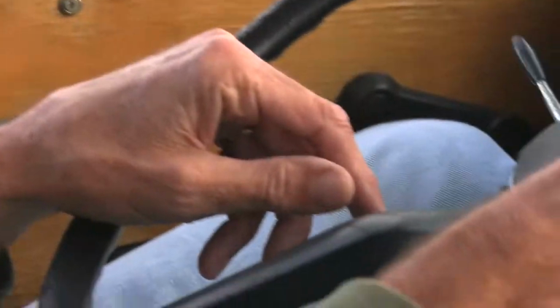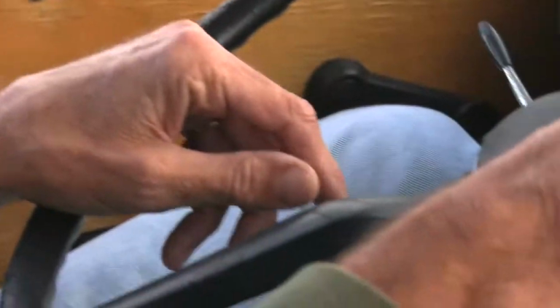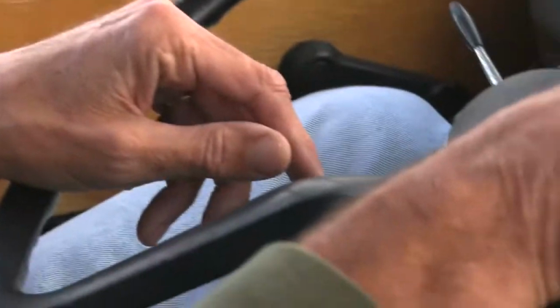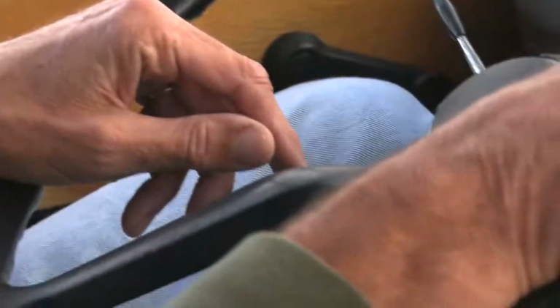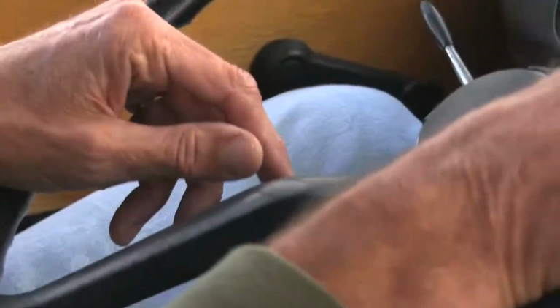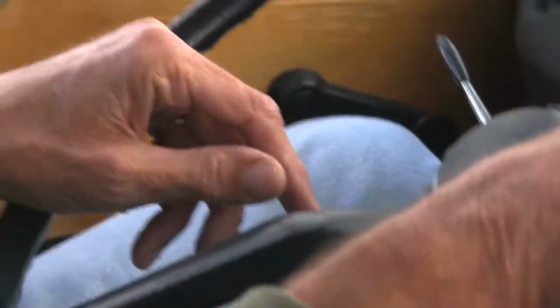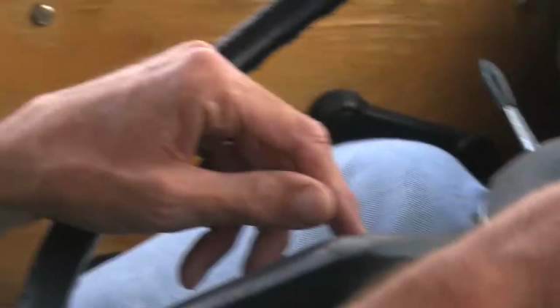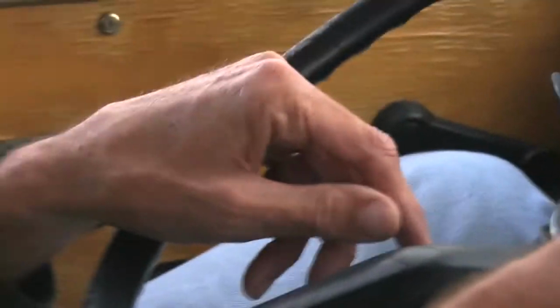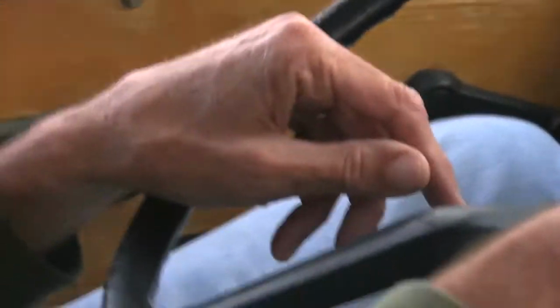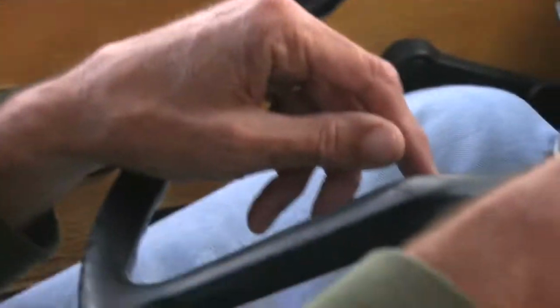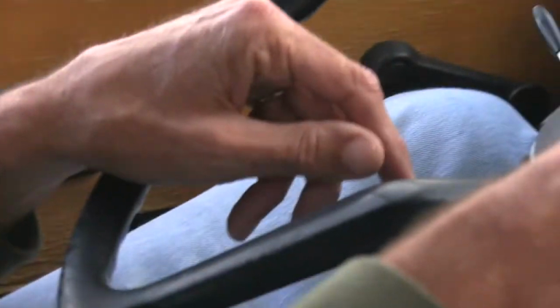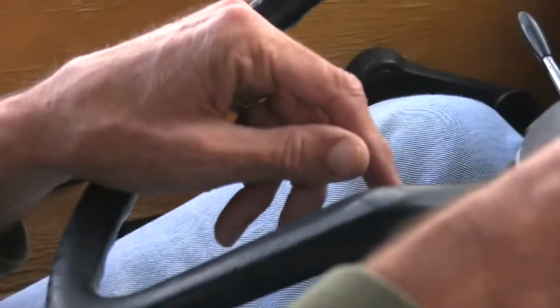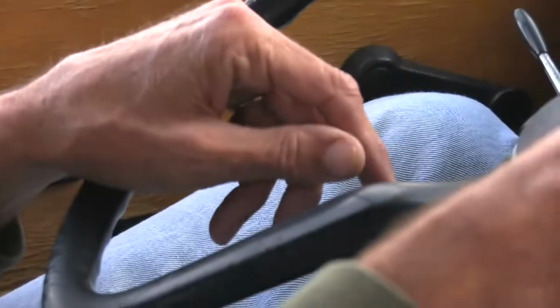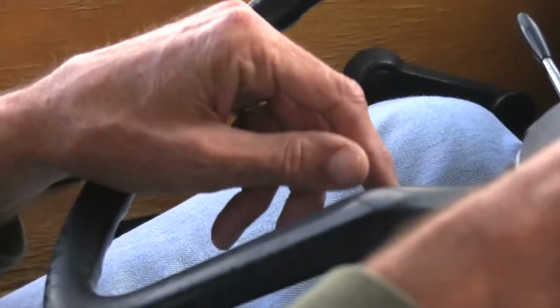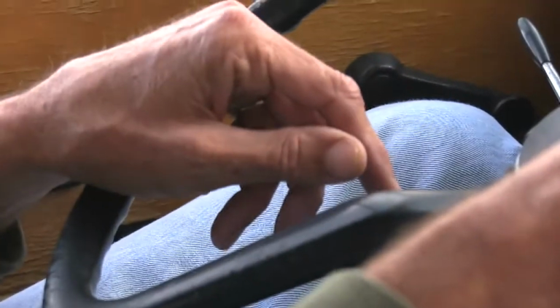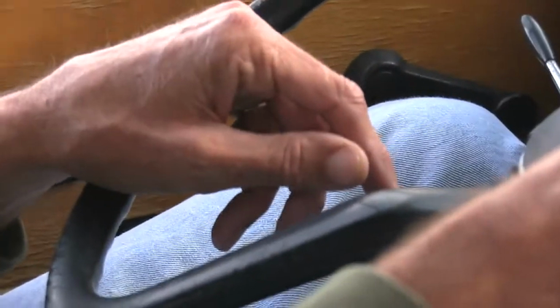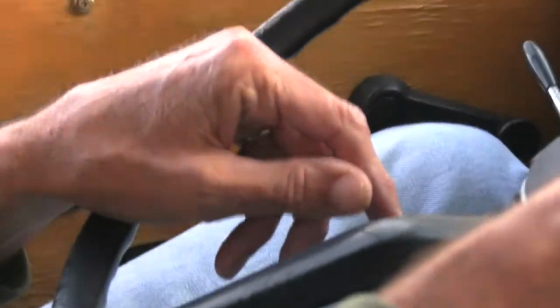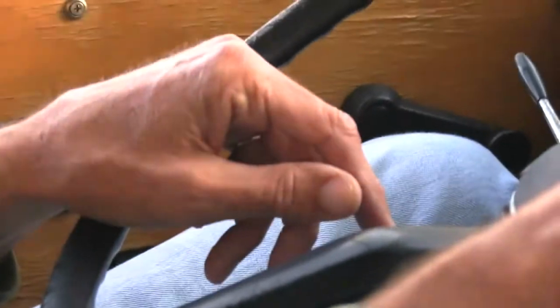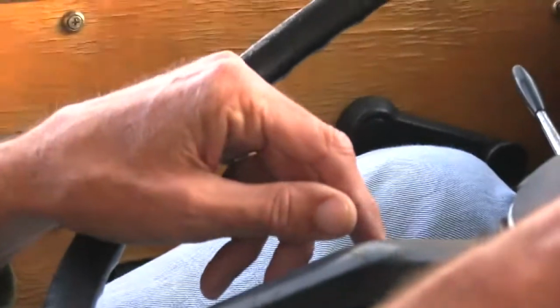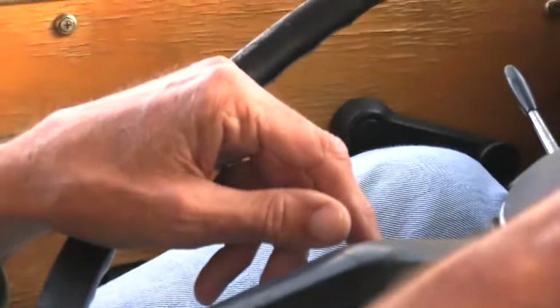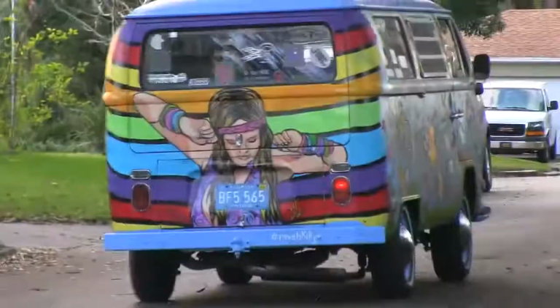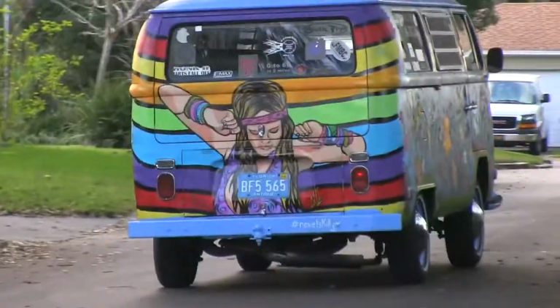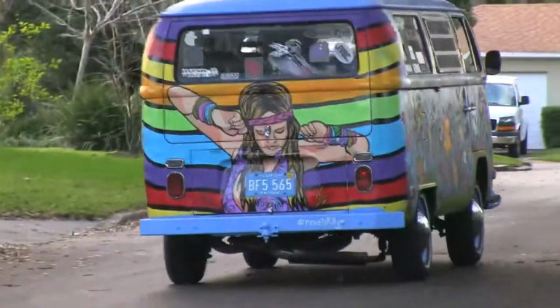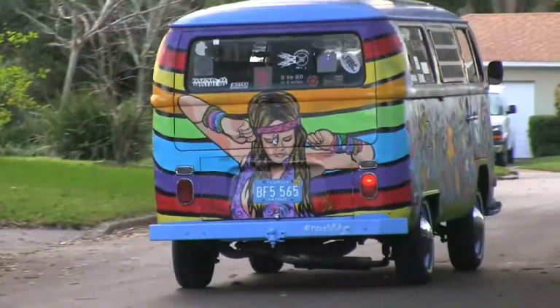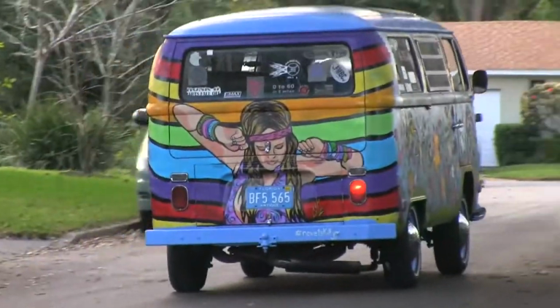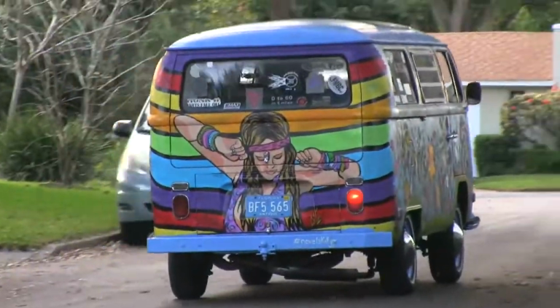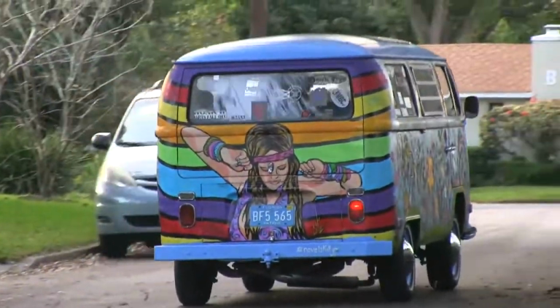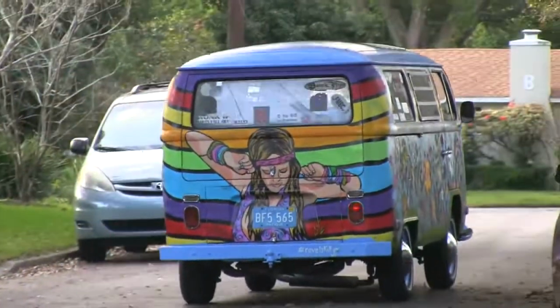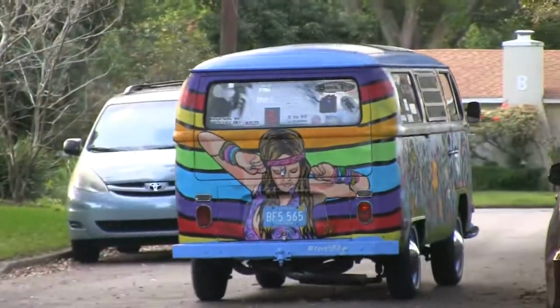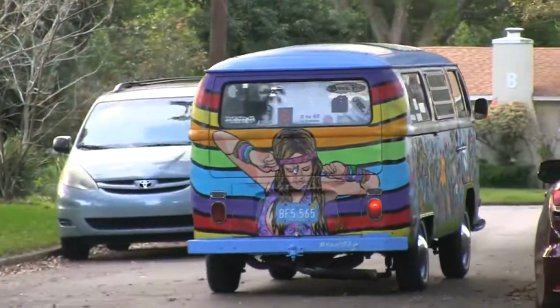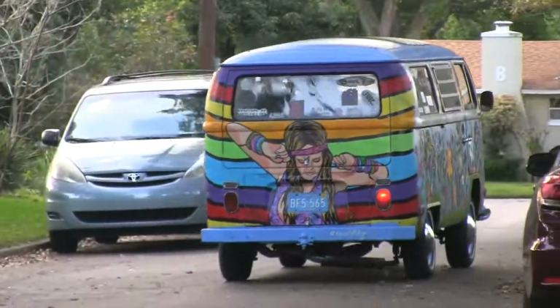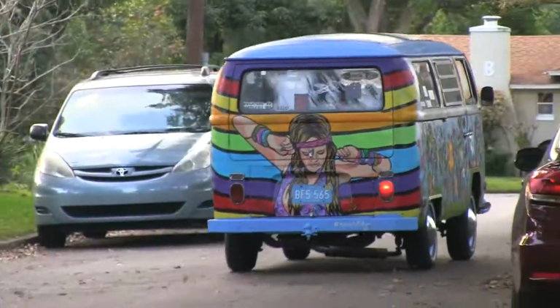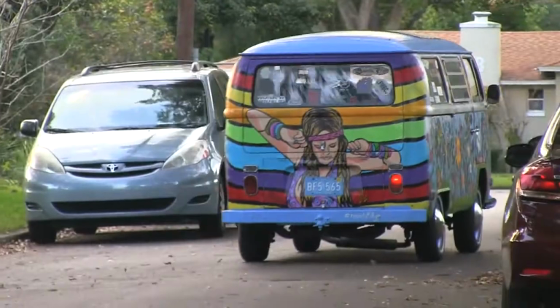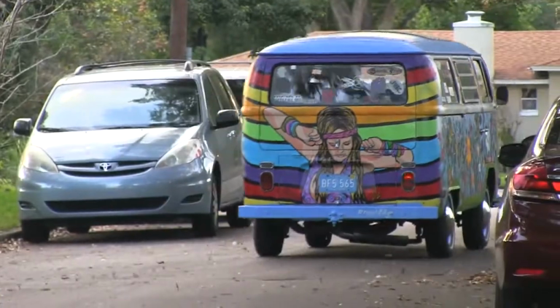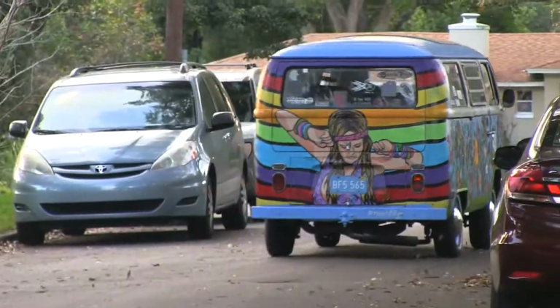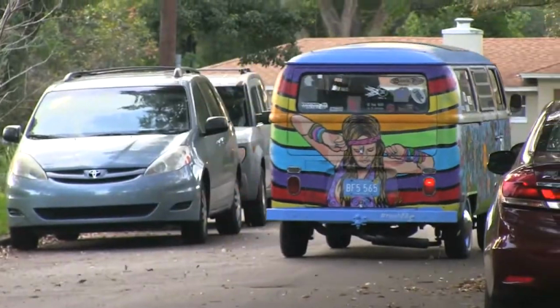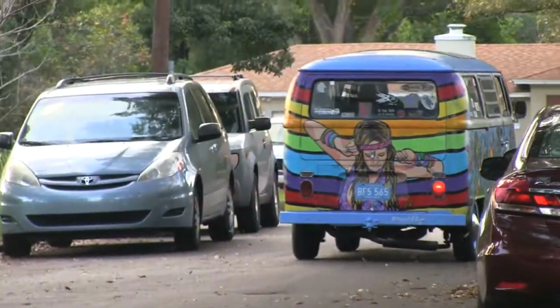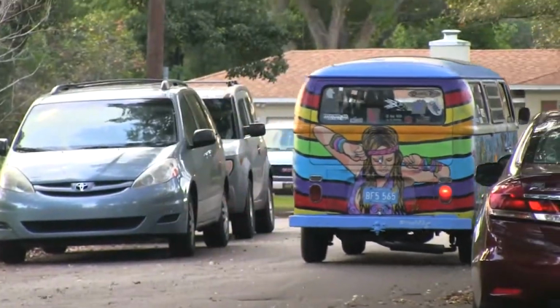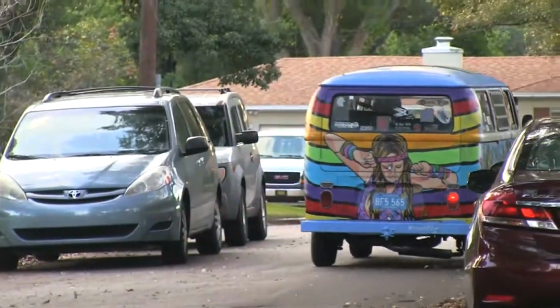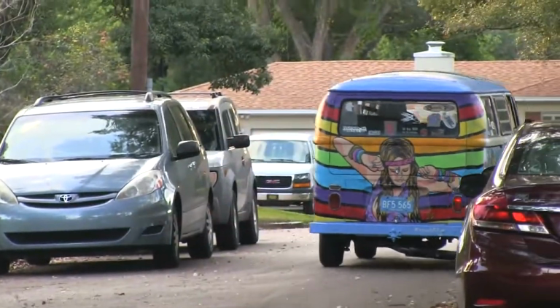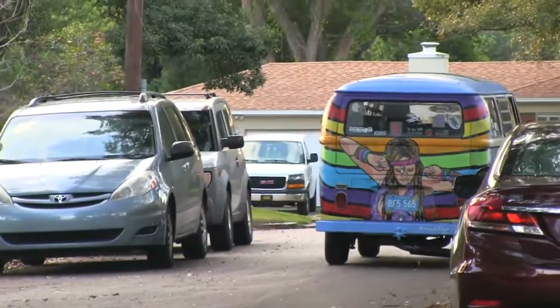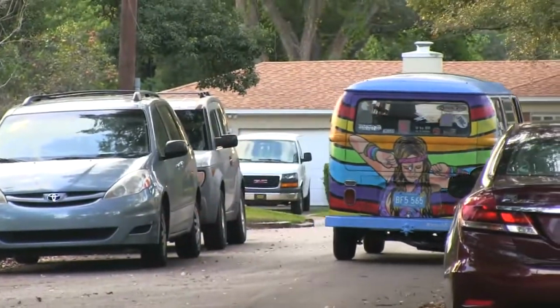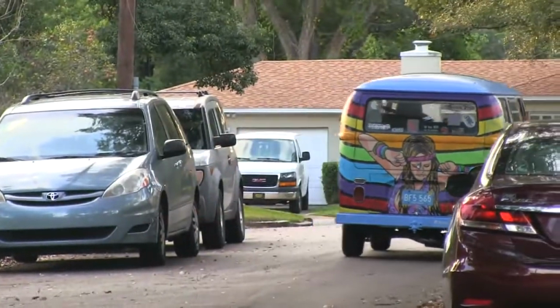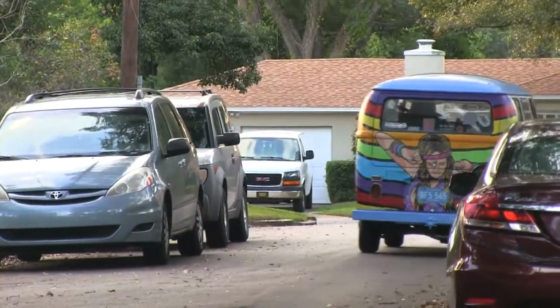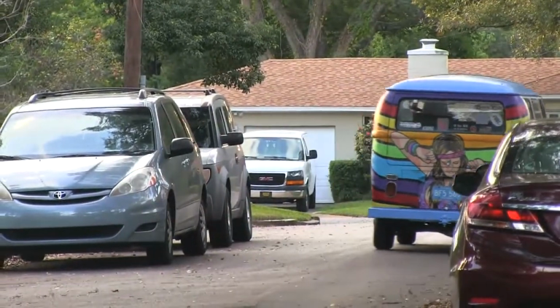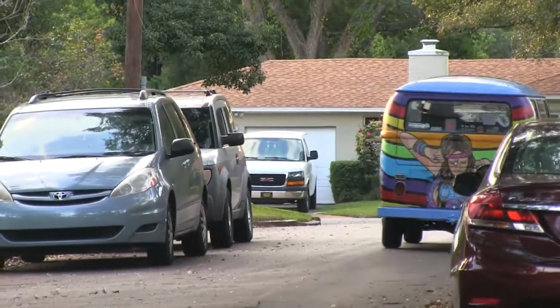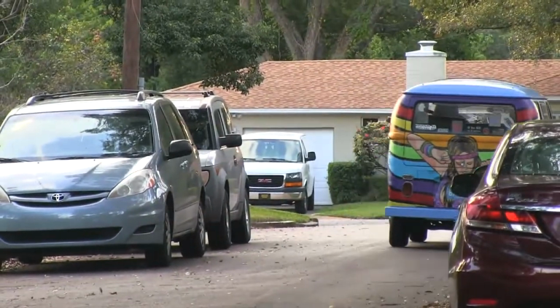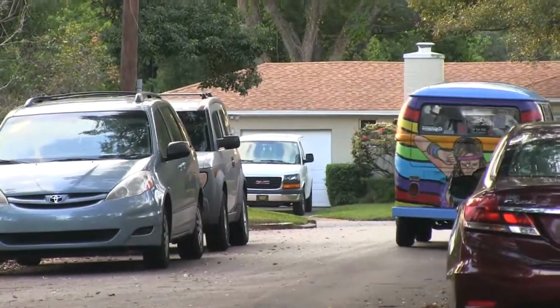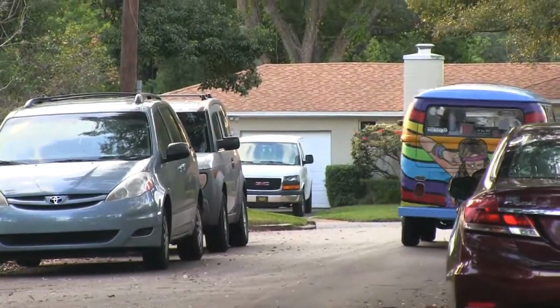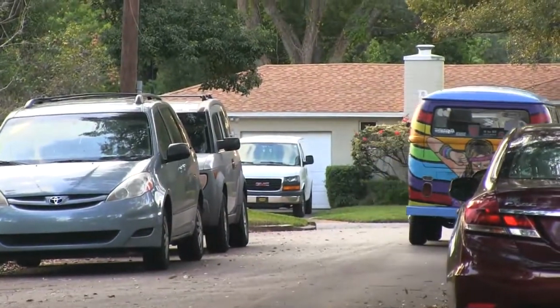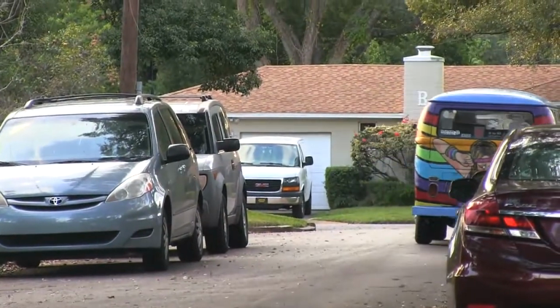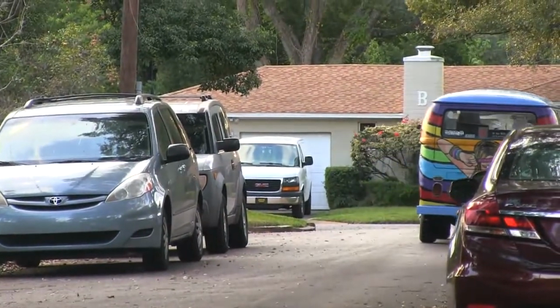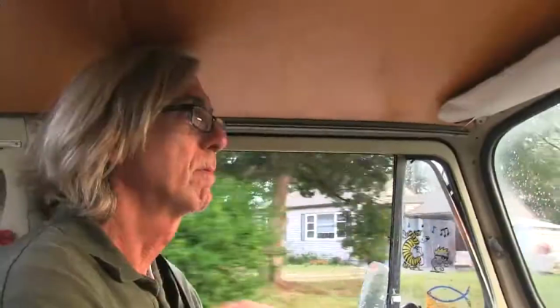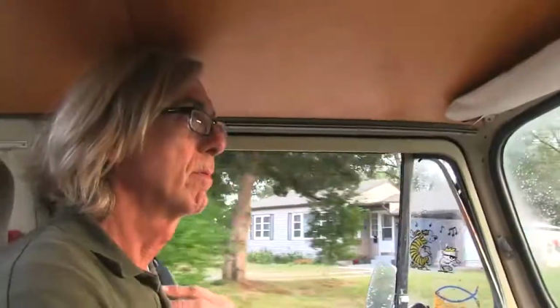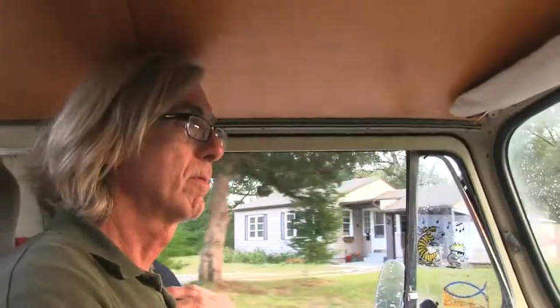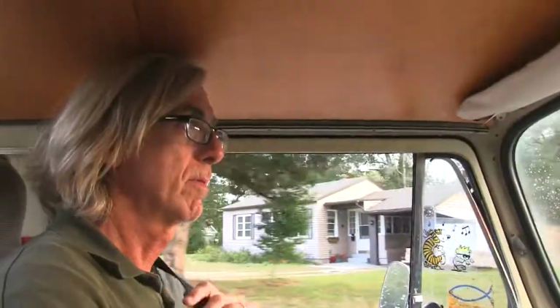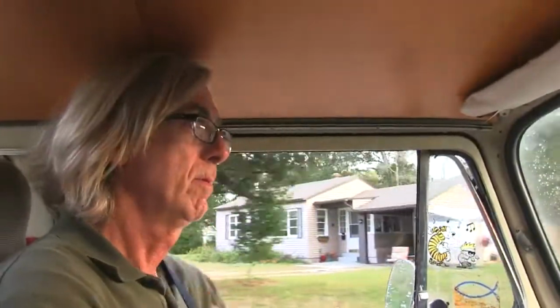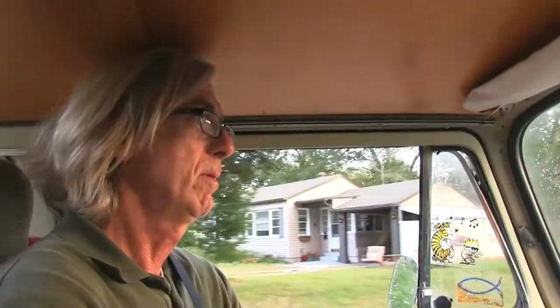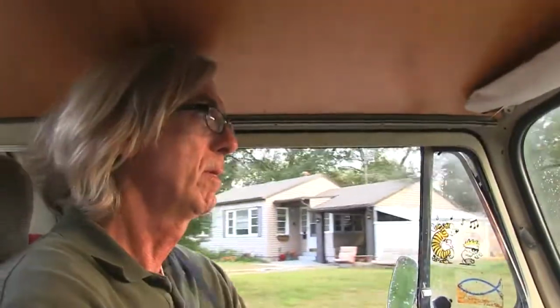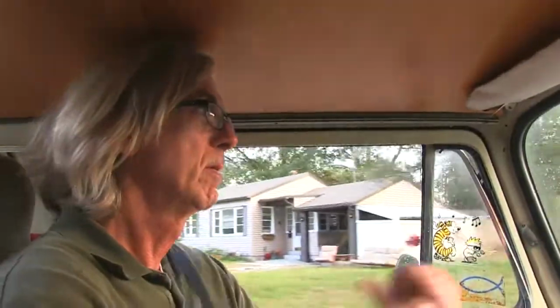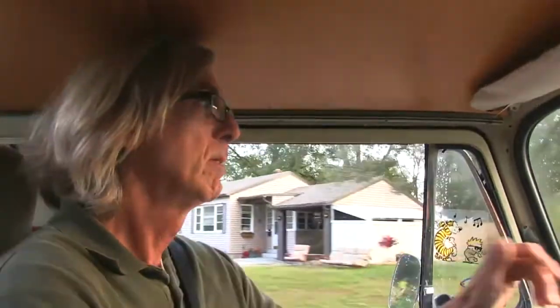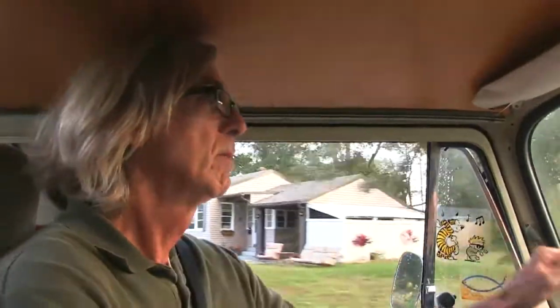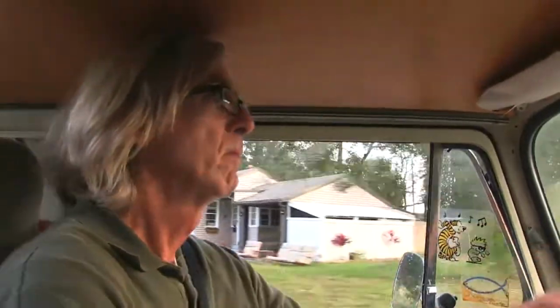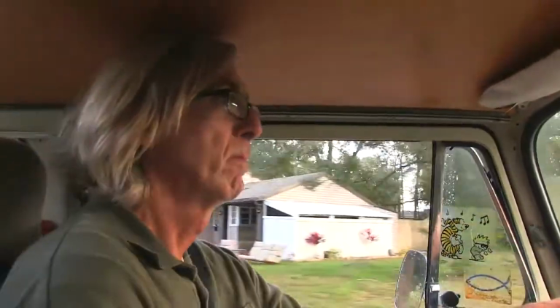Those who know what the VW bus are typically will give you the peace sign, the thumbs up, the wave, something of that nature — like 'hey, I really like your bus.'